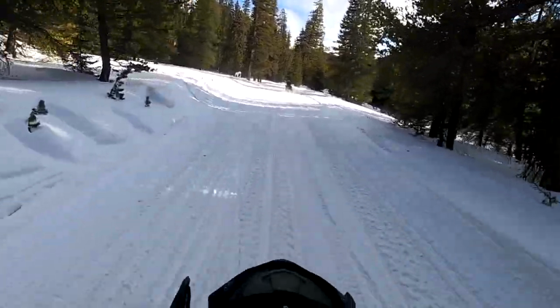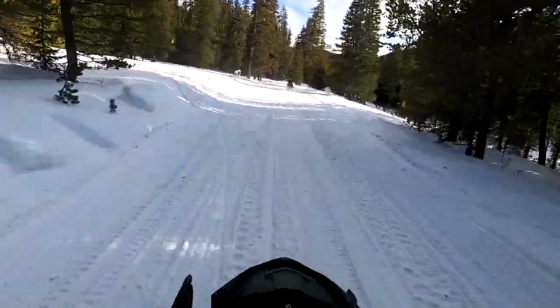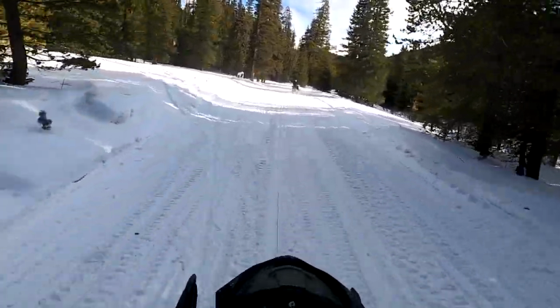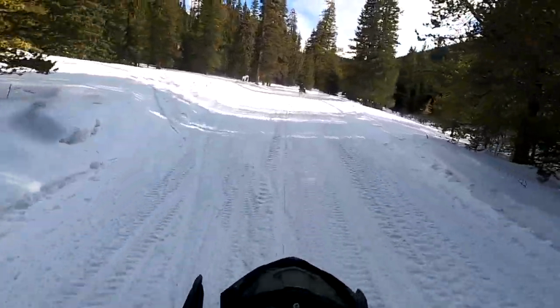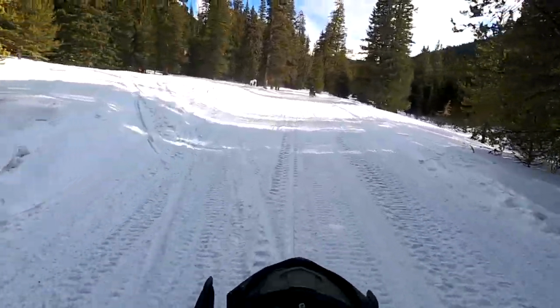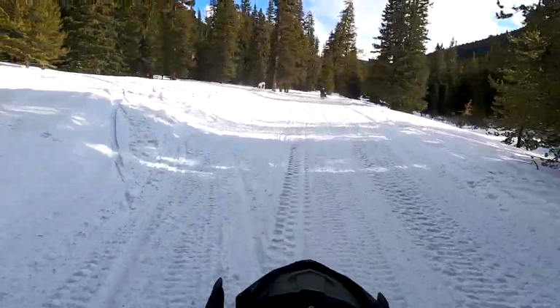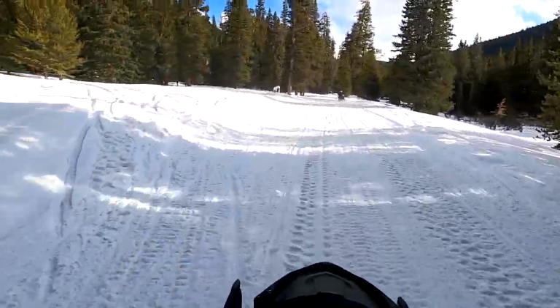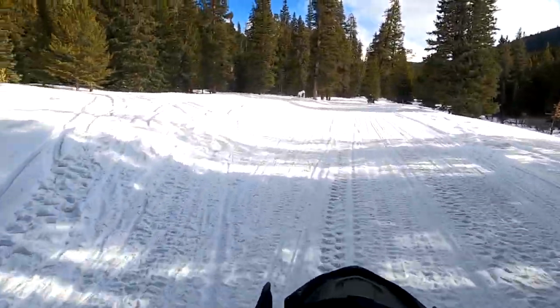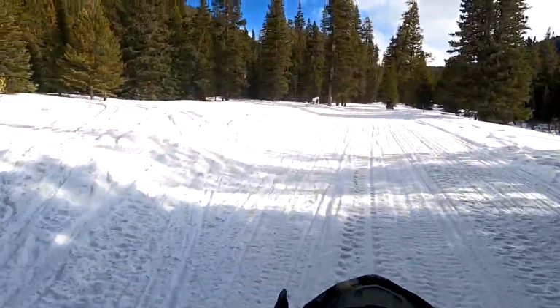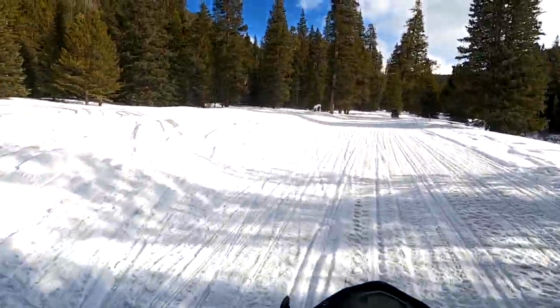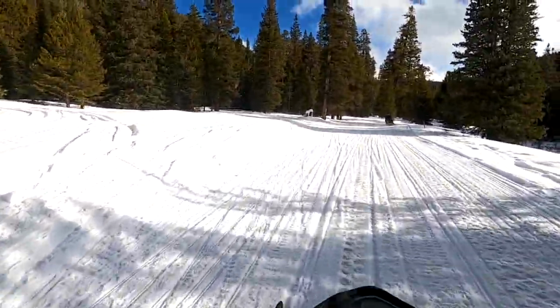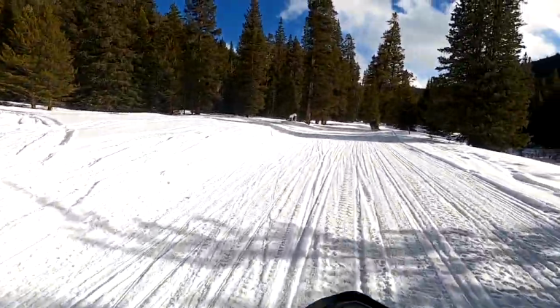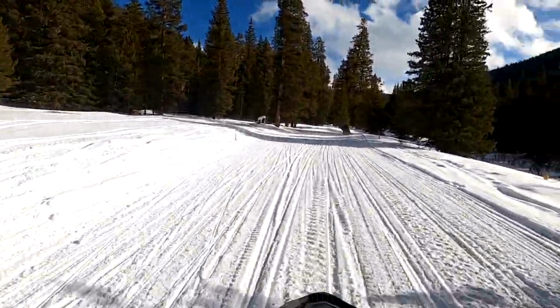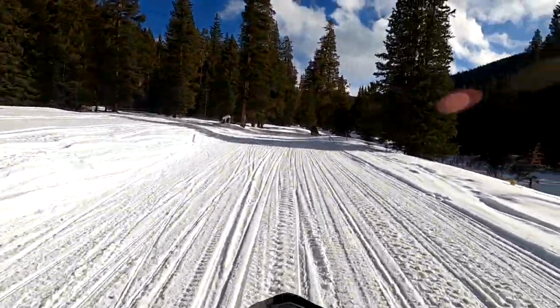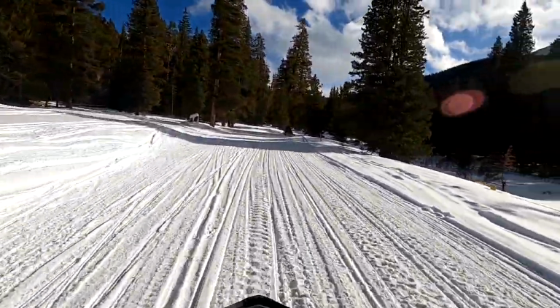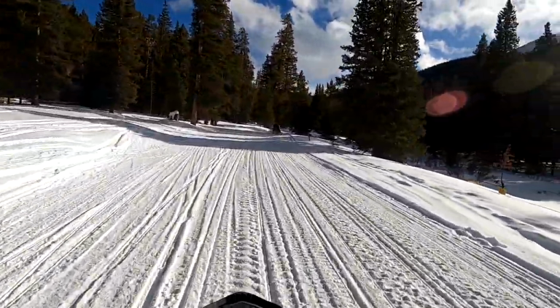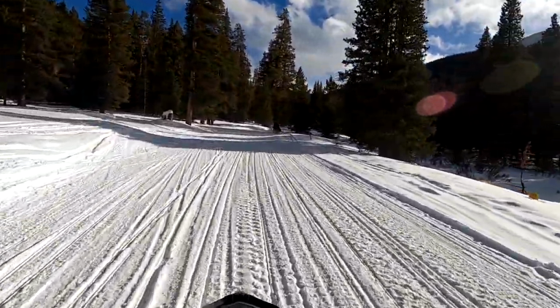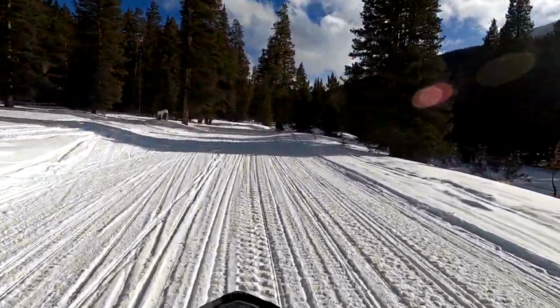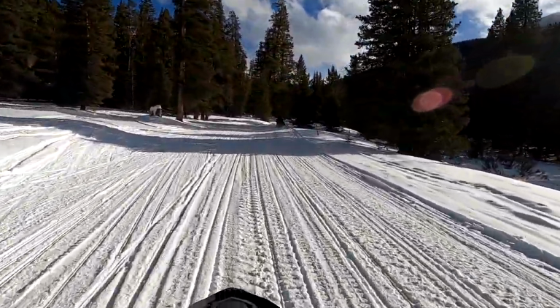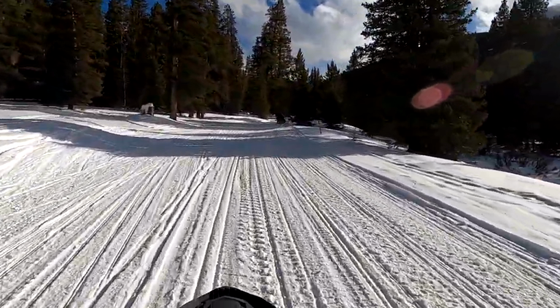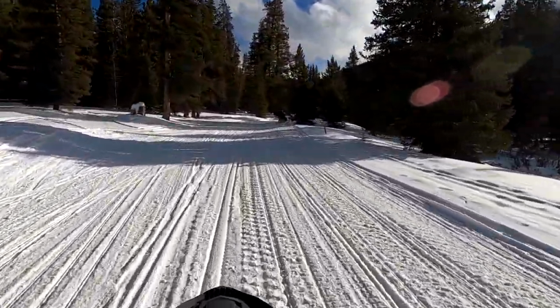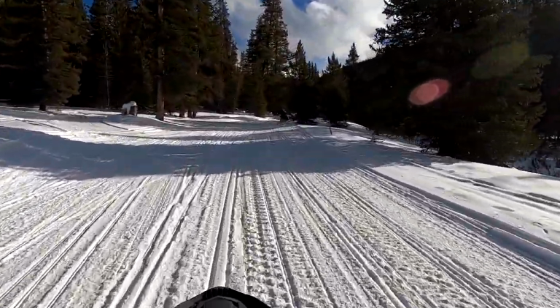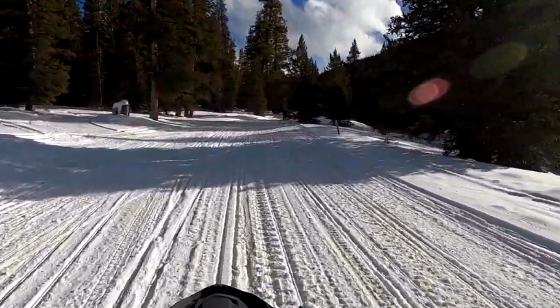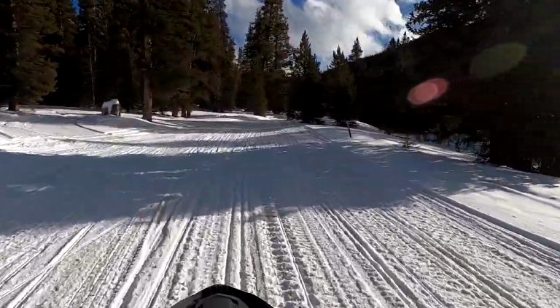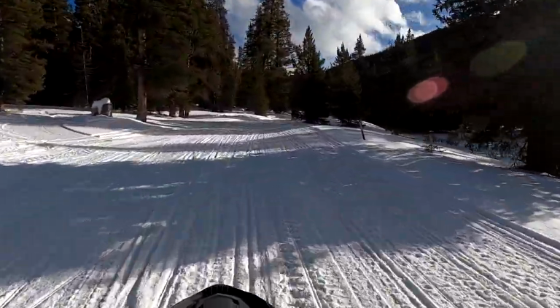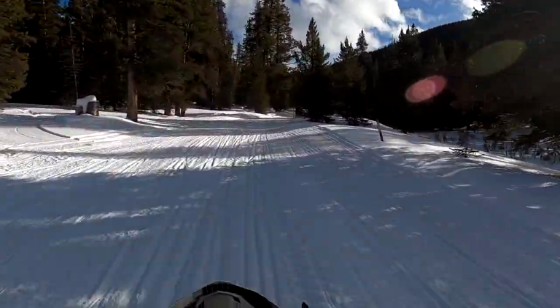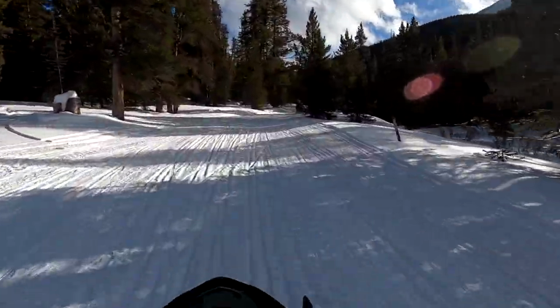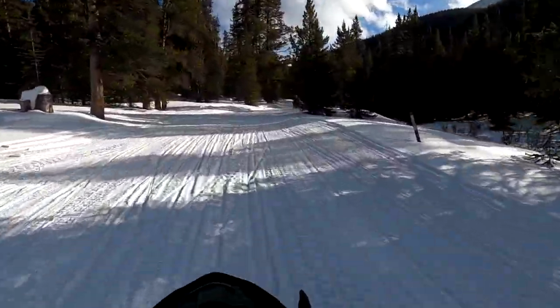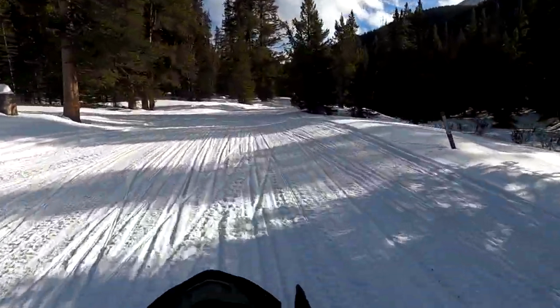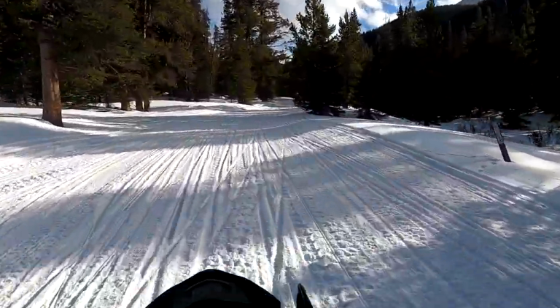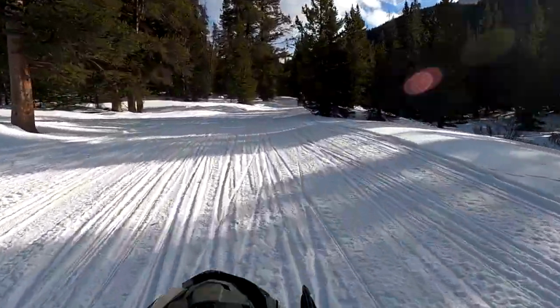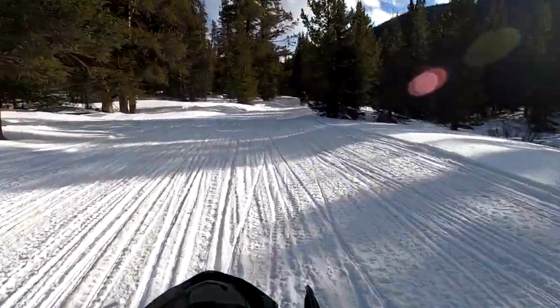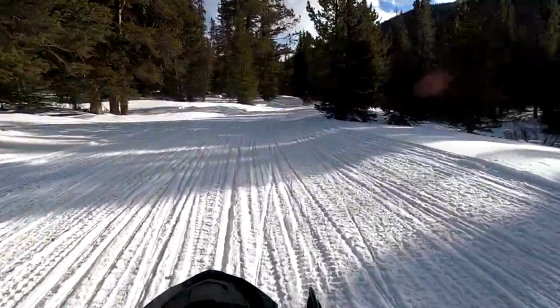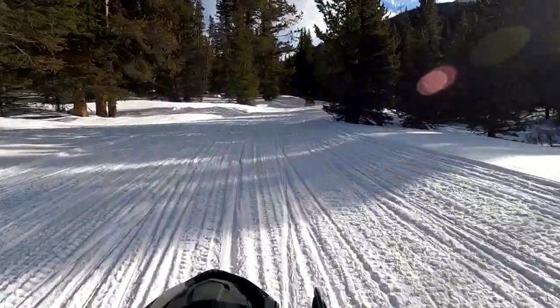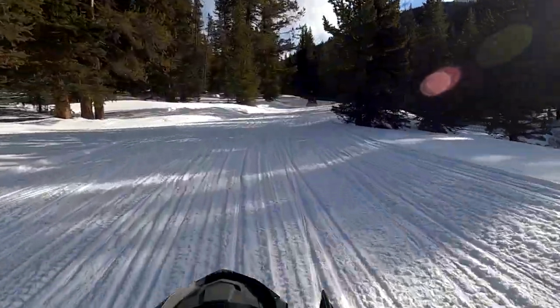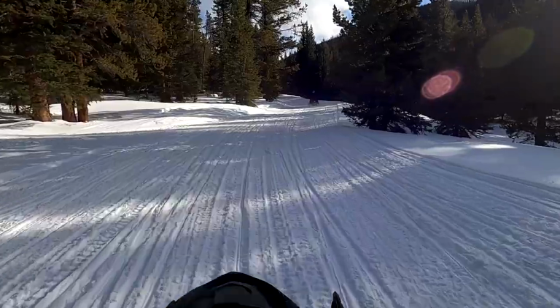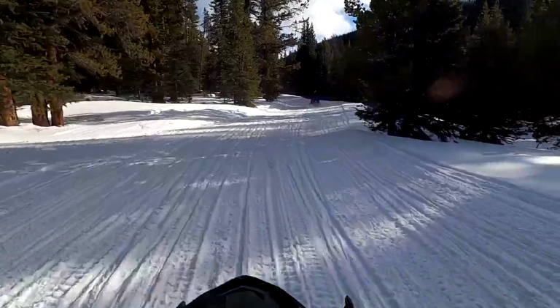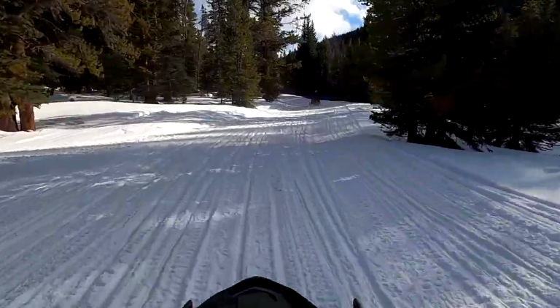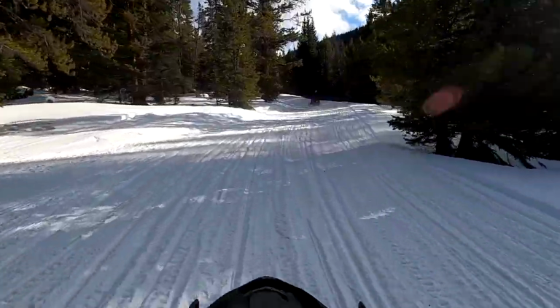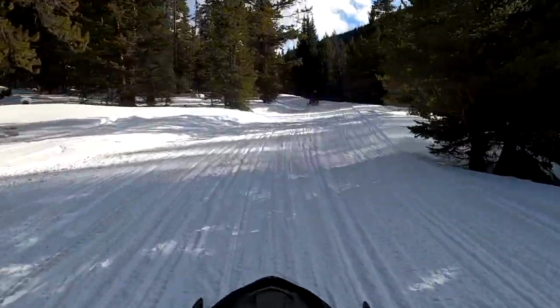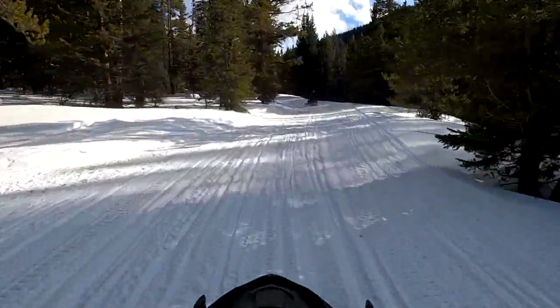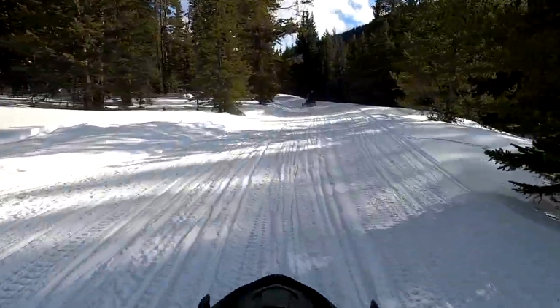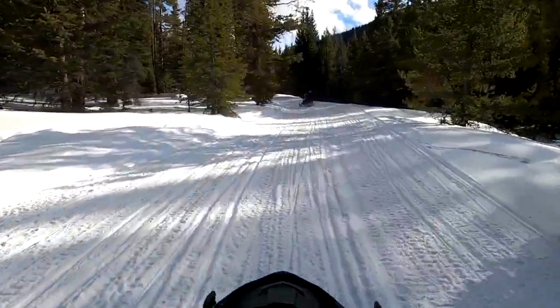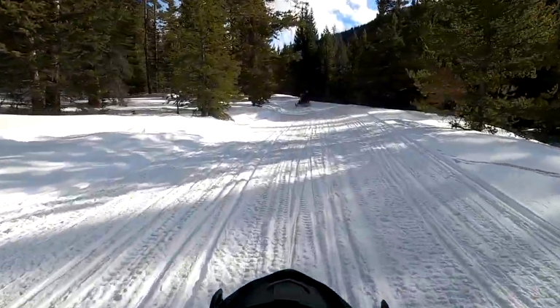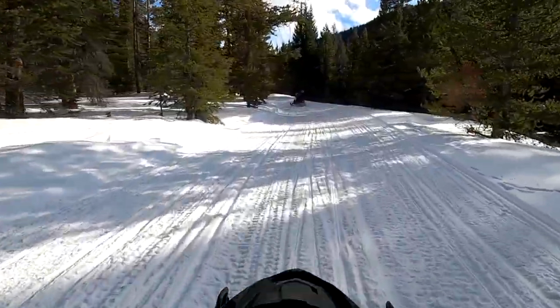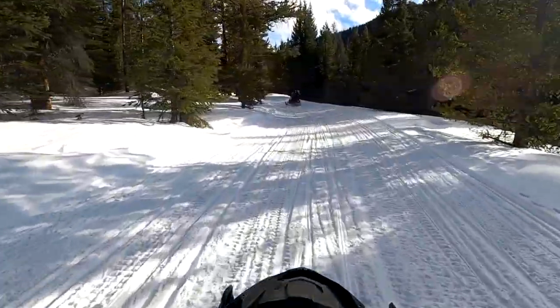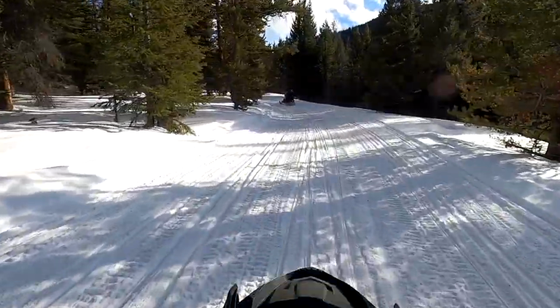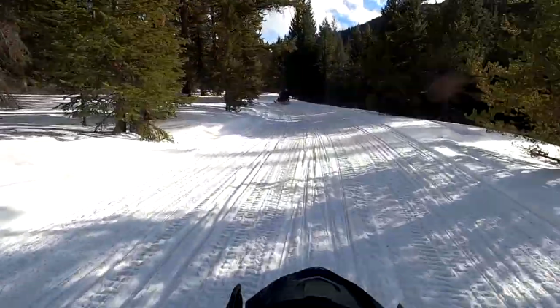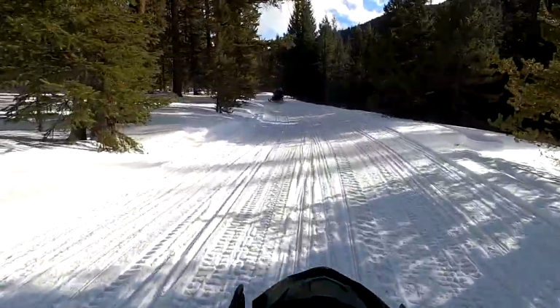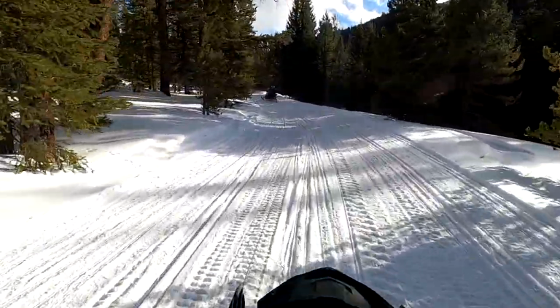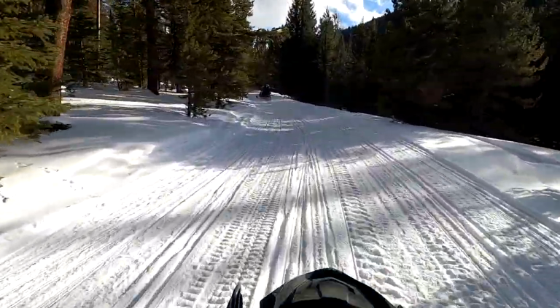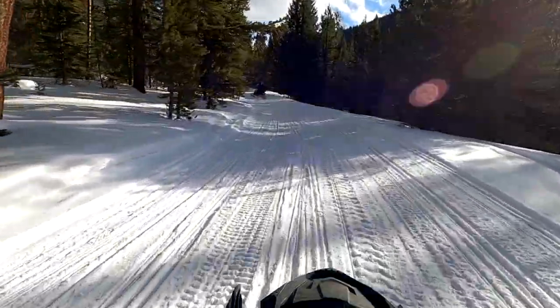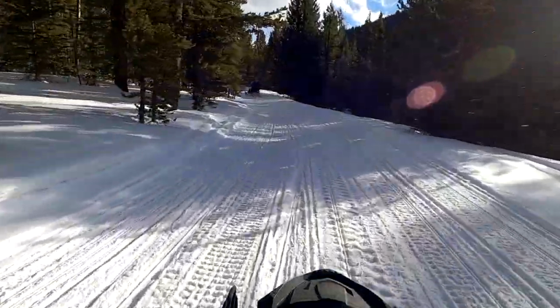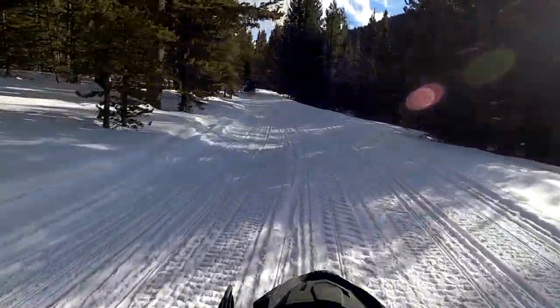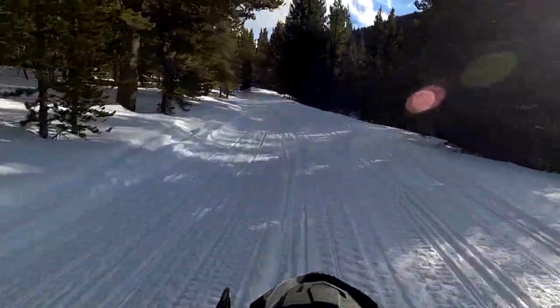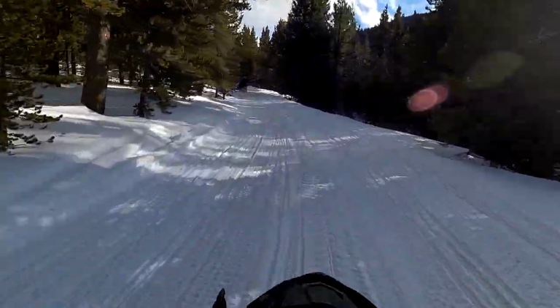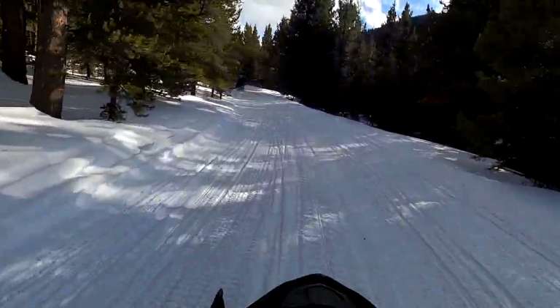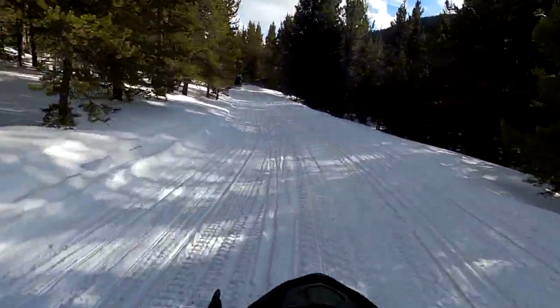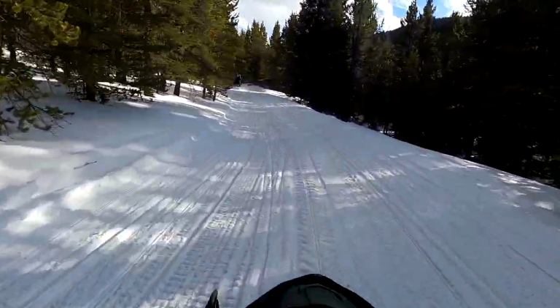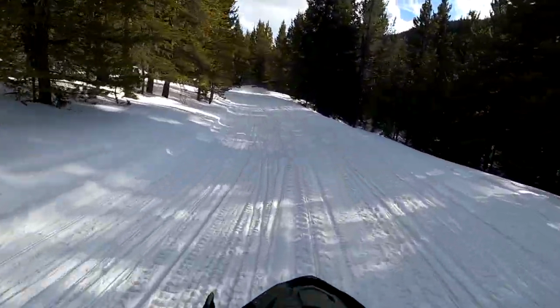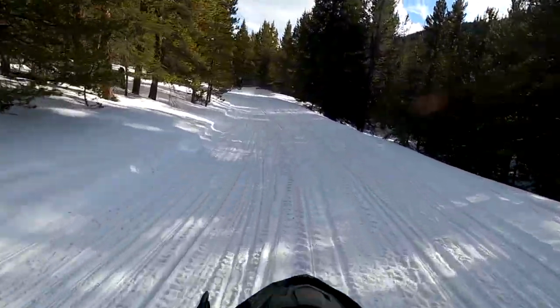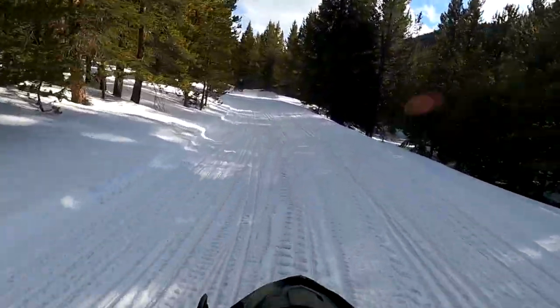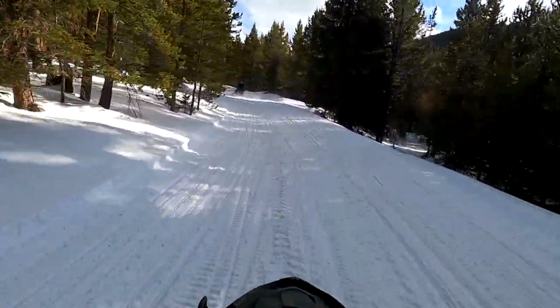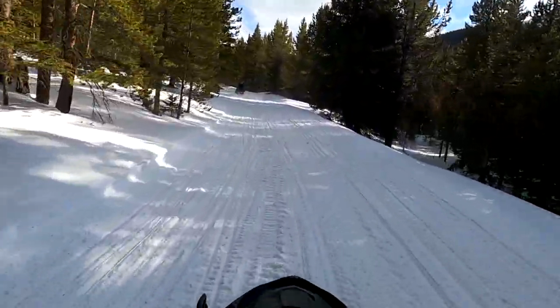If you've never been snowmobiling before, I highly recommend it. This excursion was definitely the highlight of our entire trip.